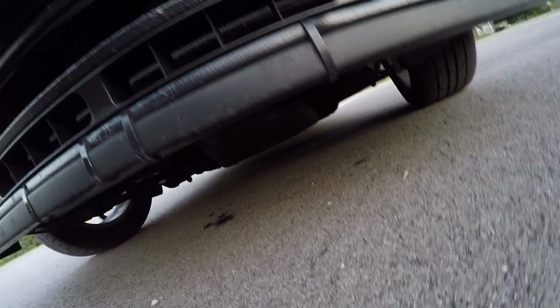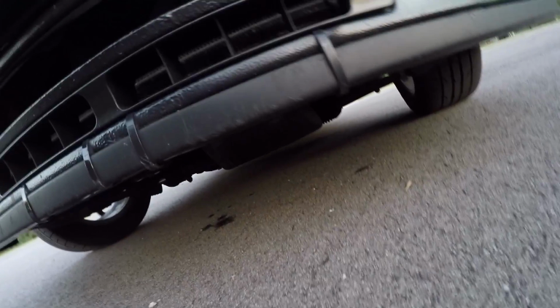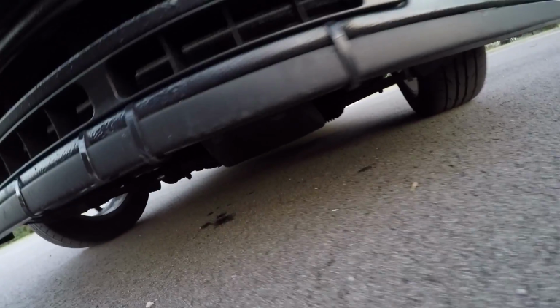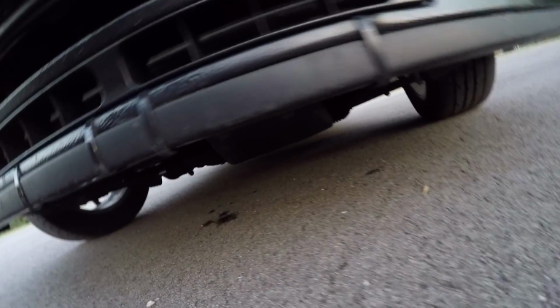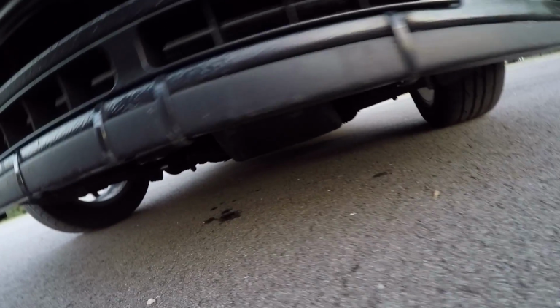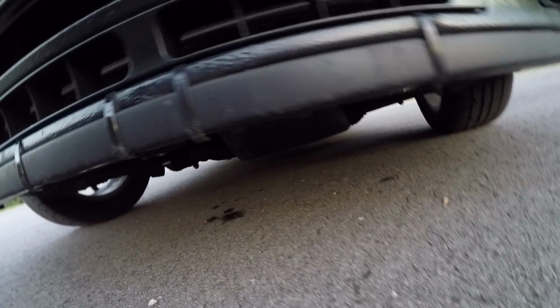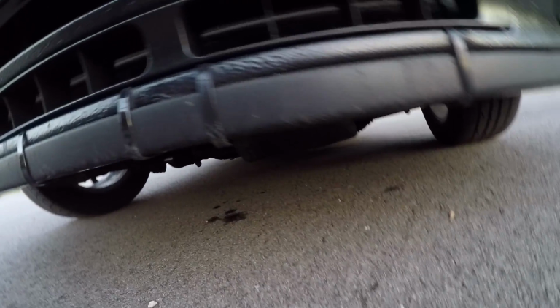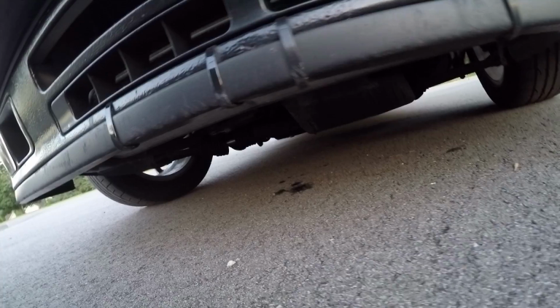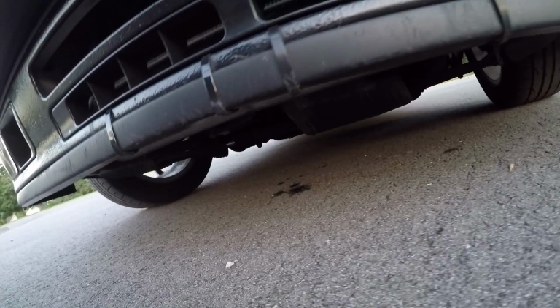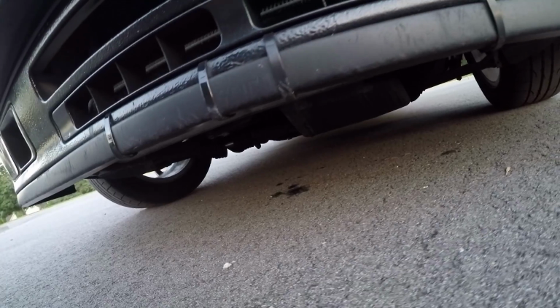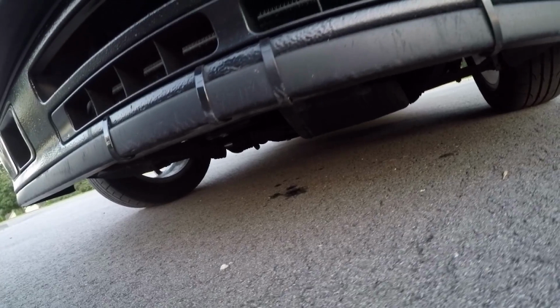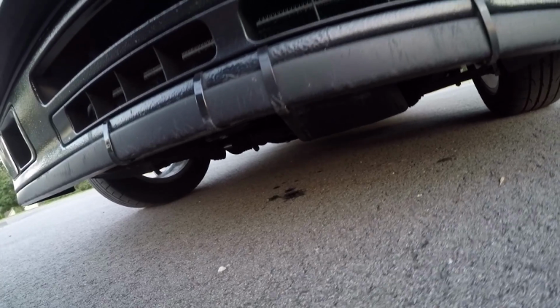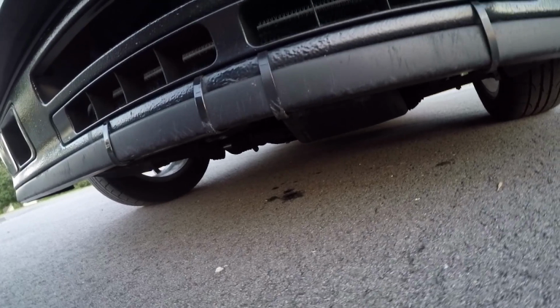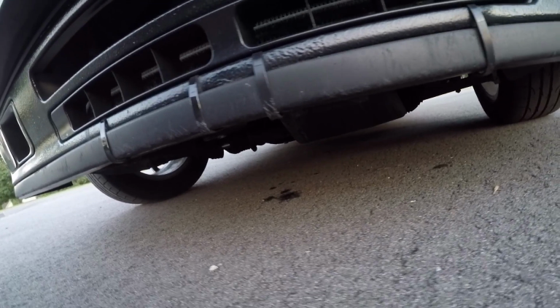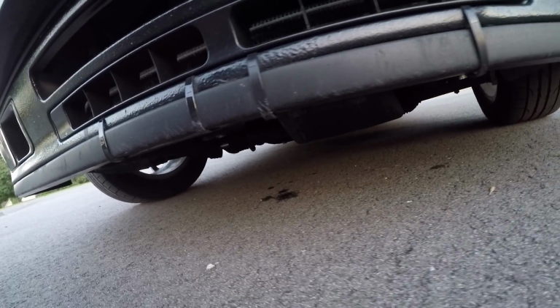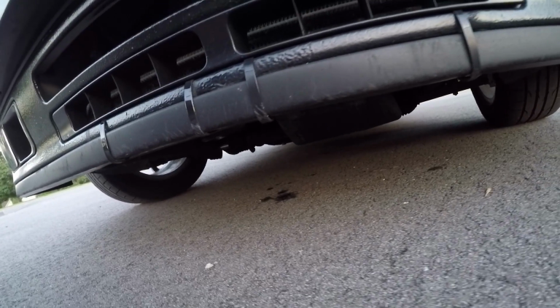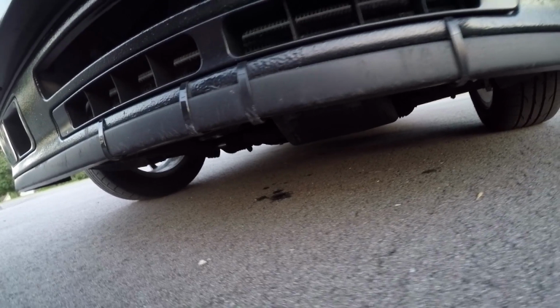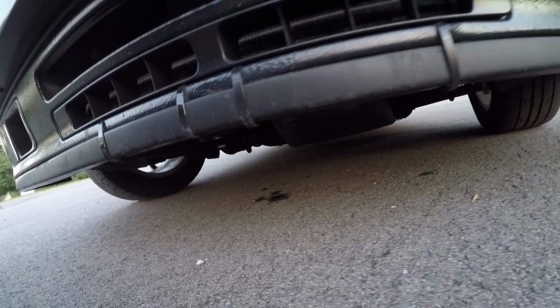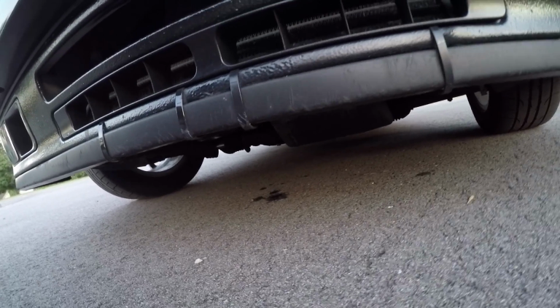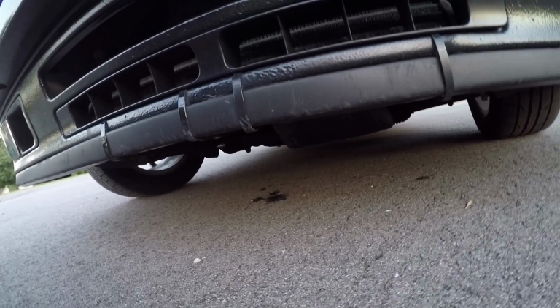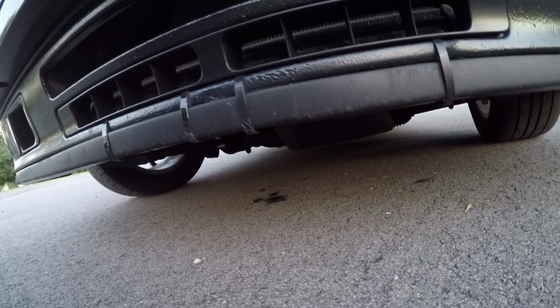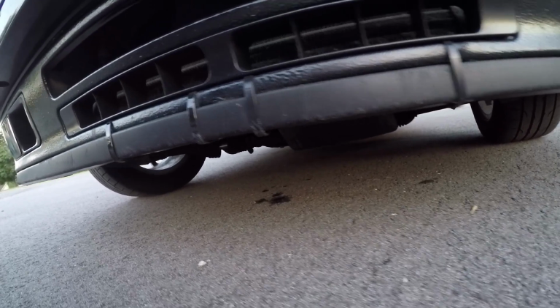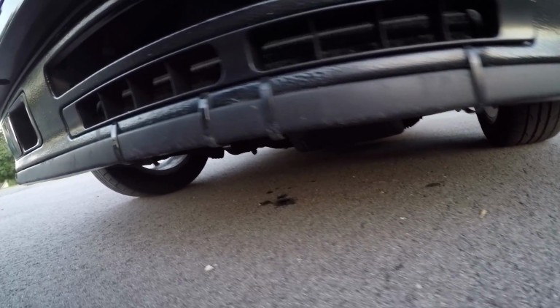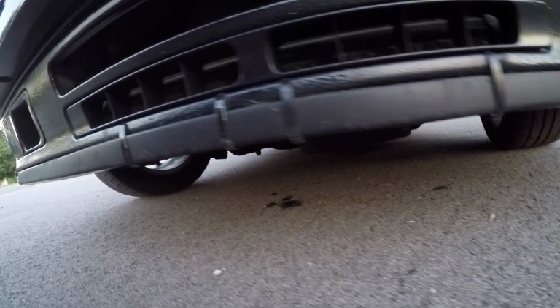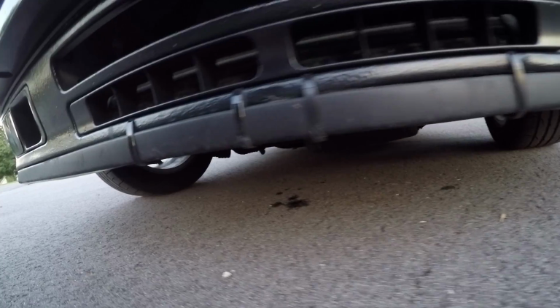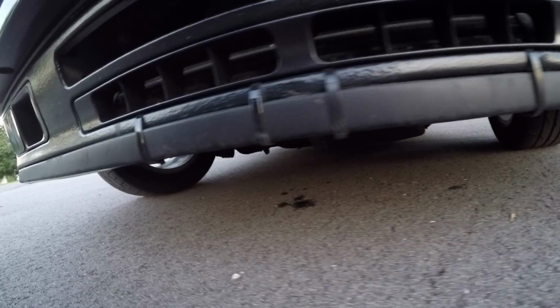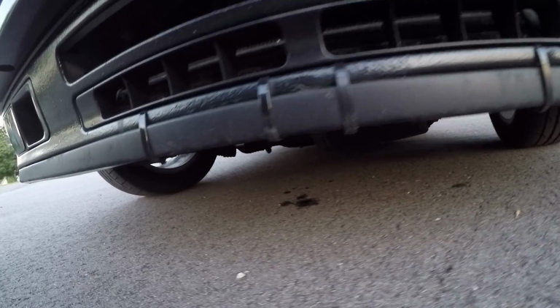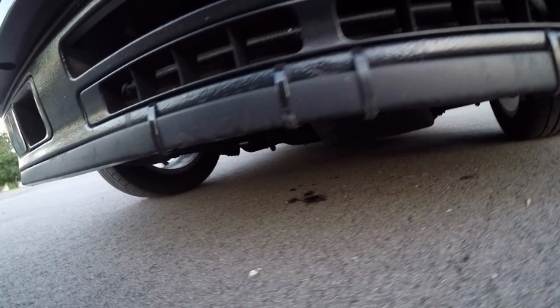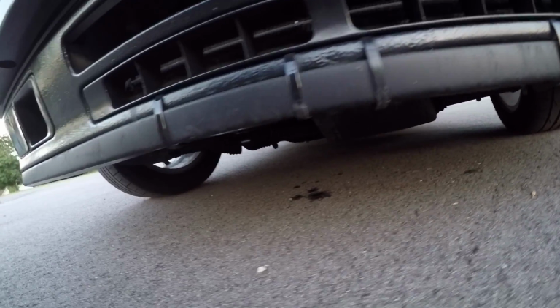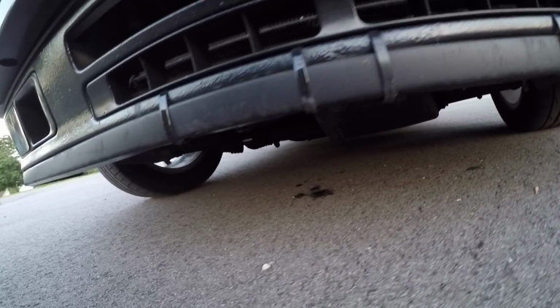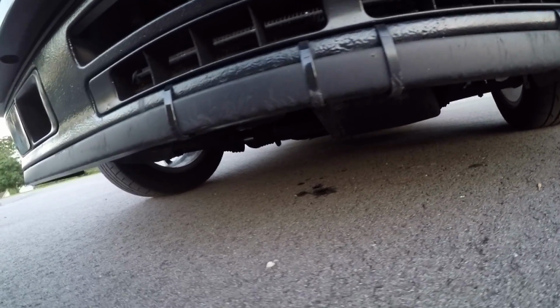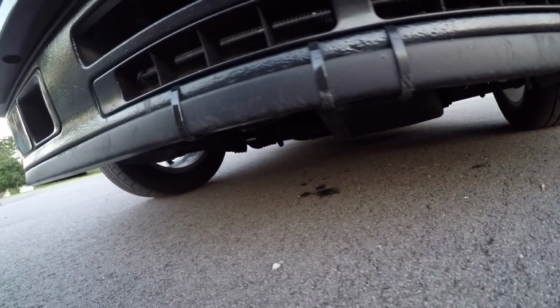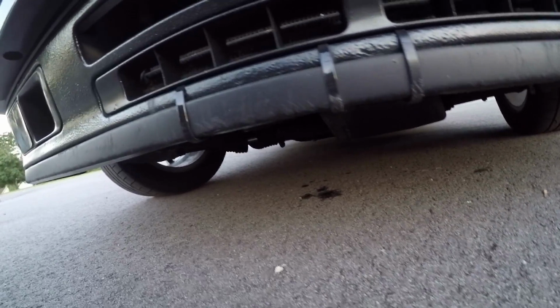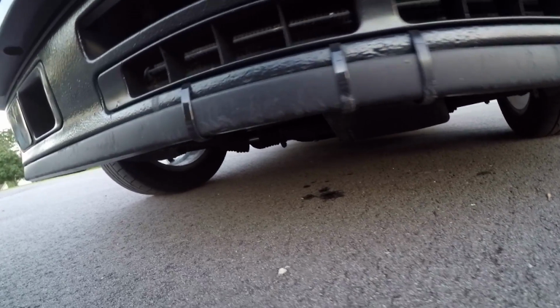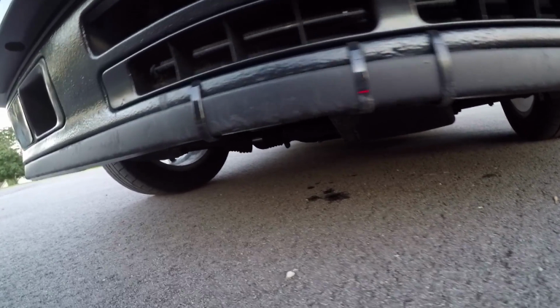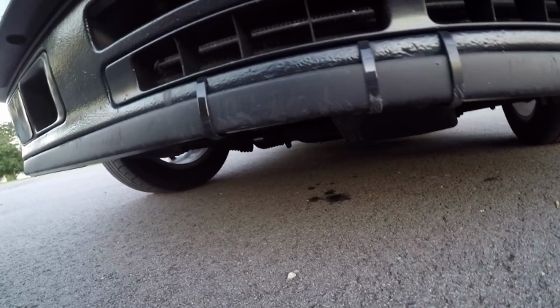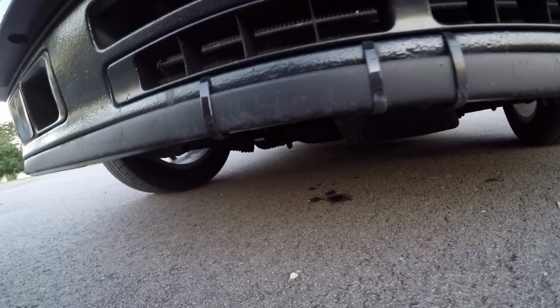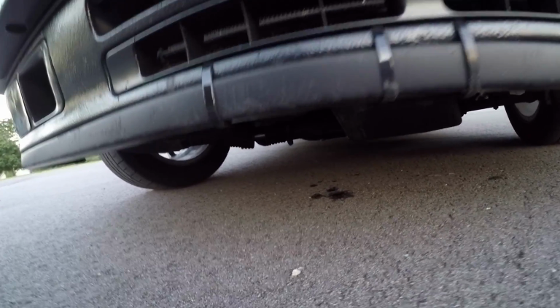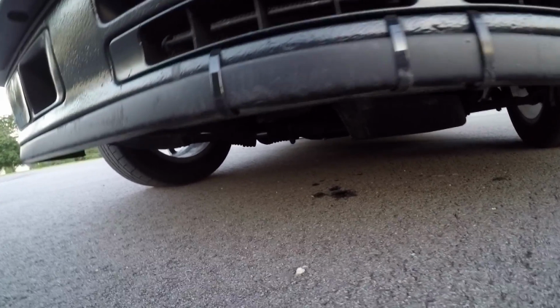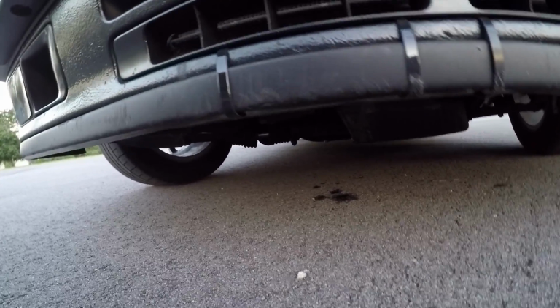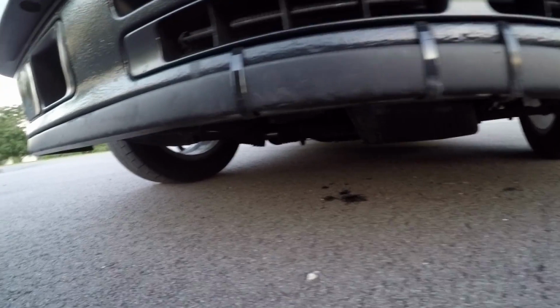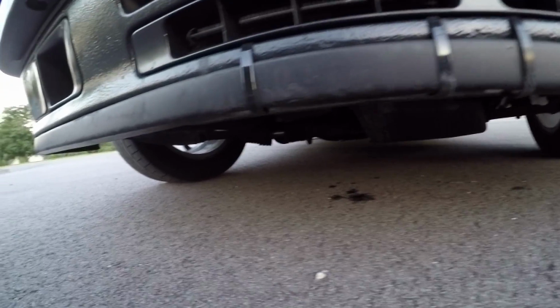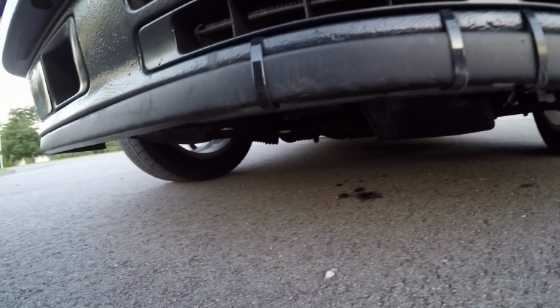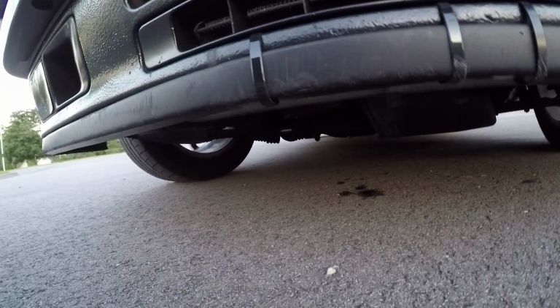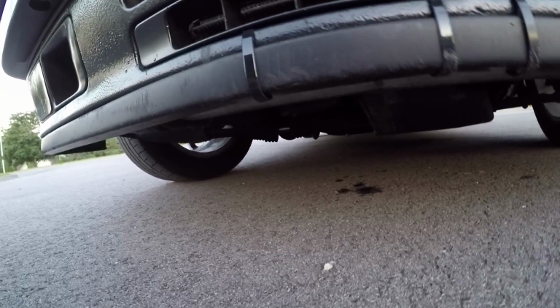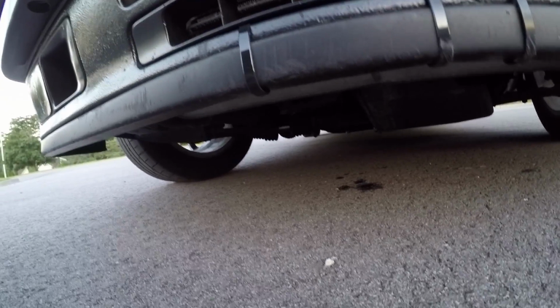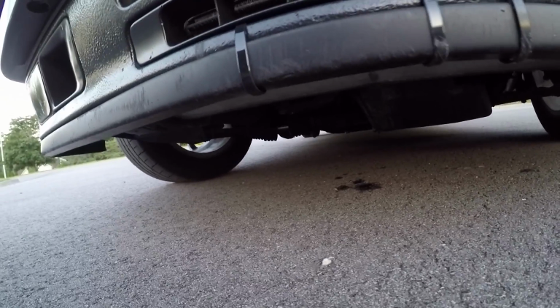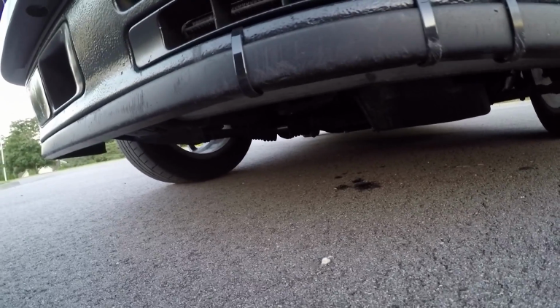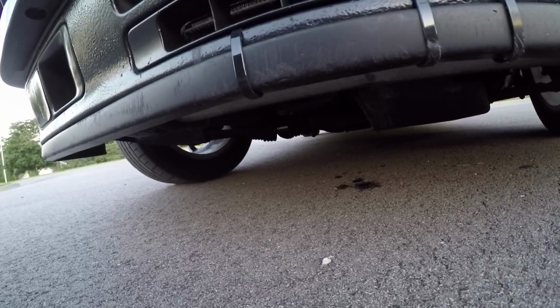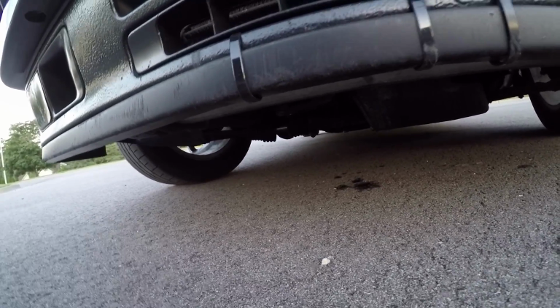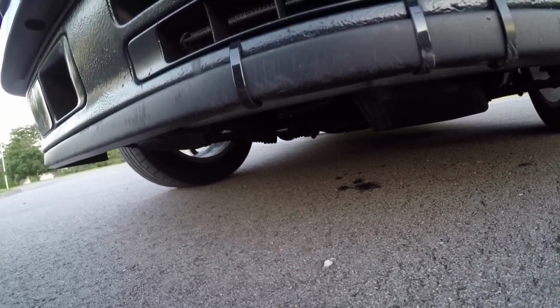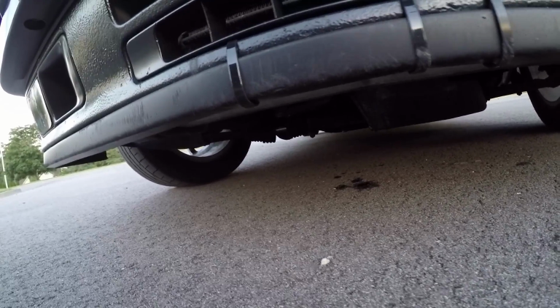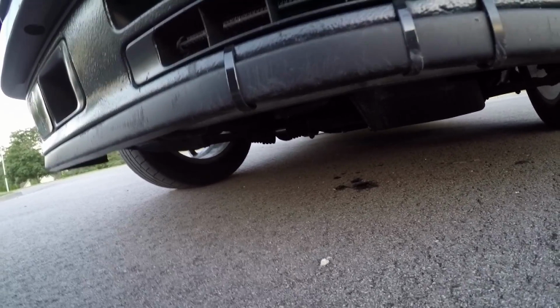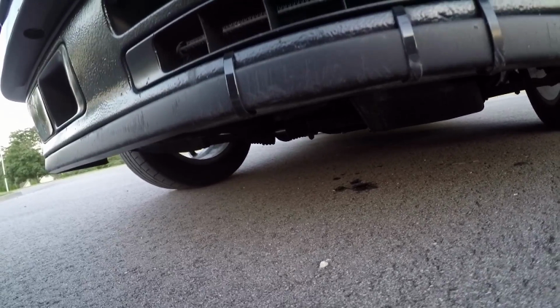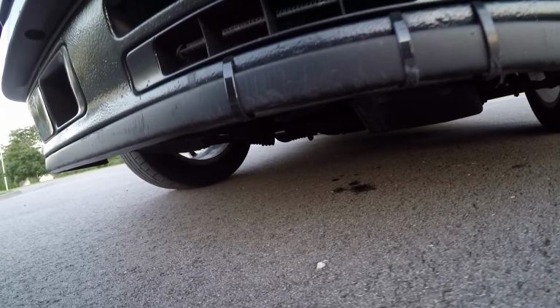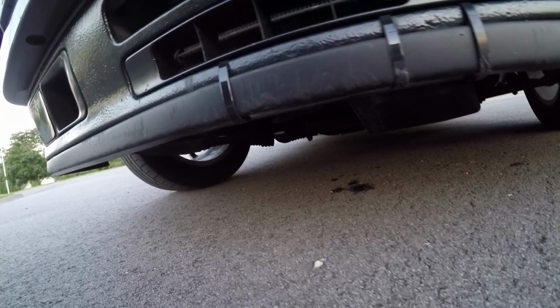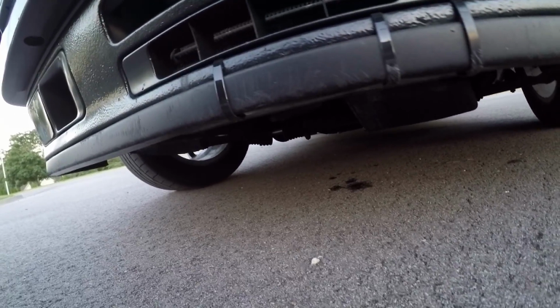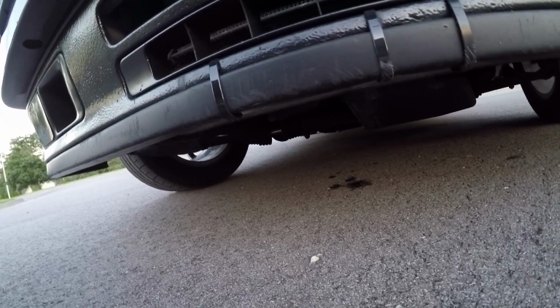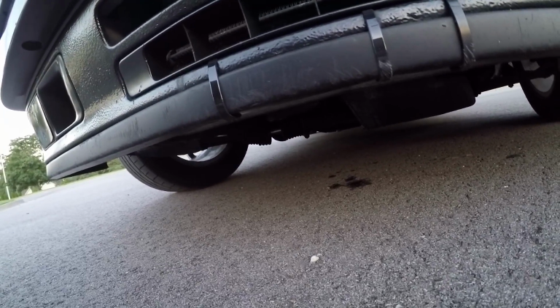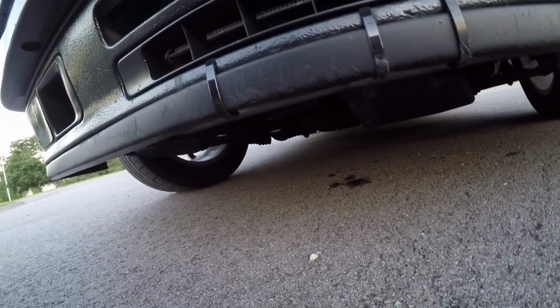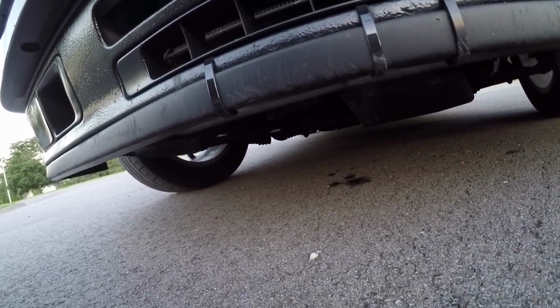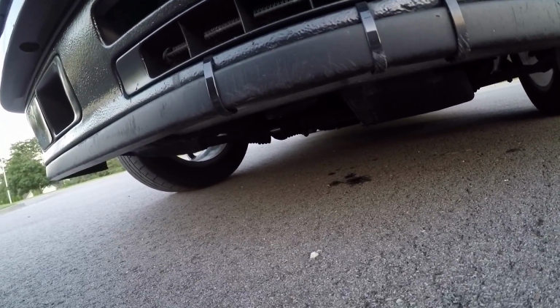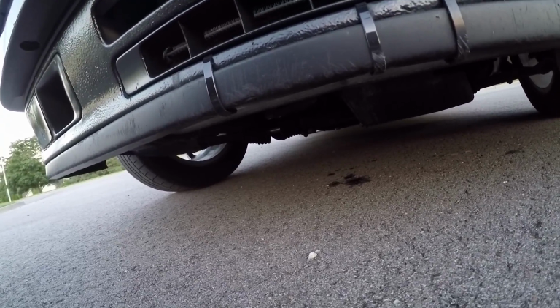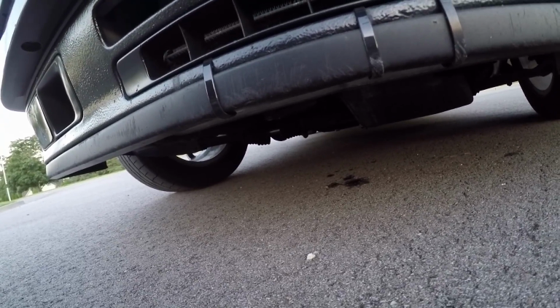Oh geez — this has been parked here for like five minutes and it's already leaked. It's actively leaking coolant on the ground. Great.